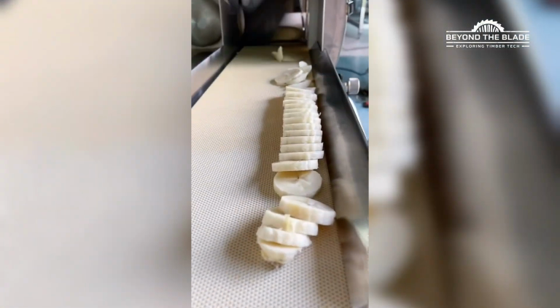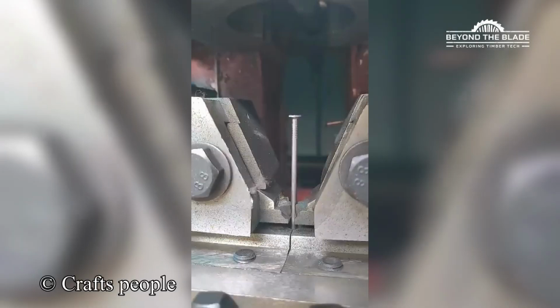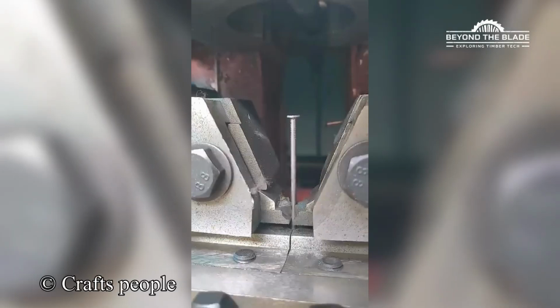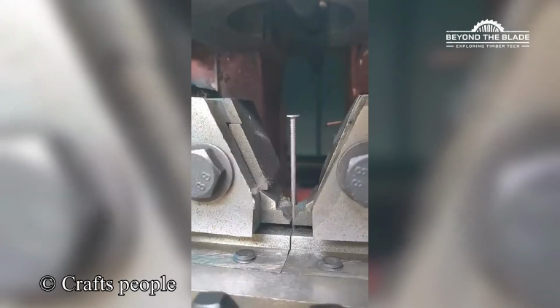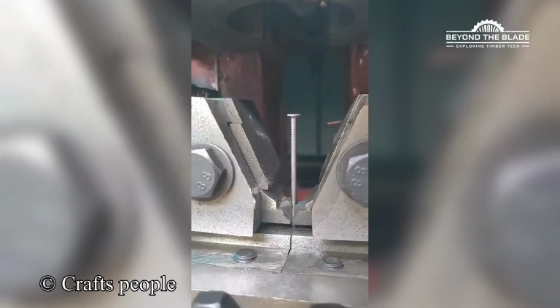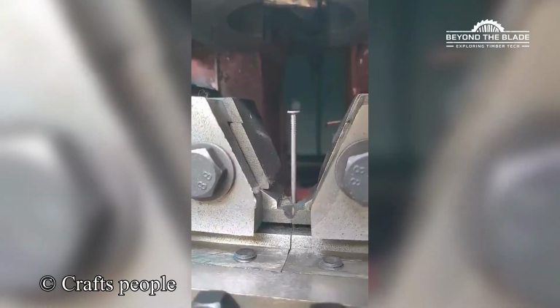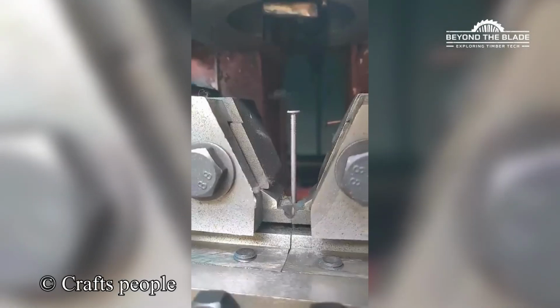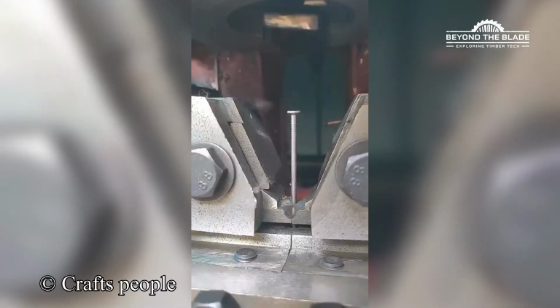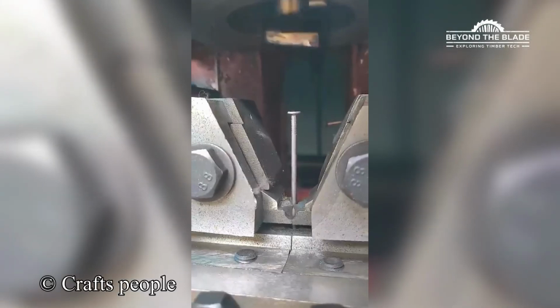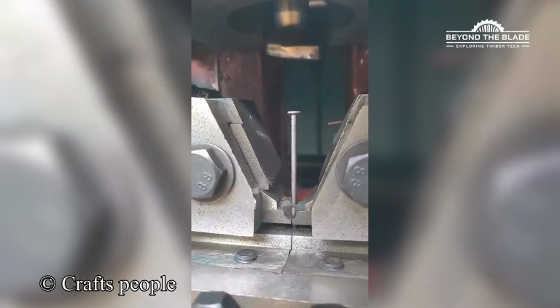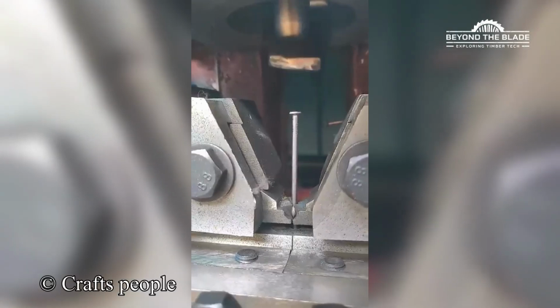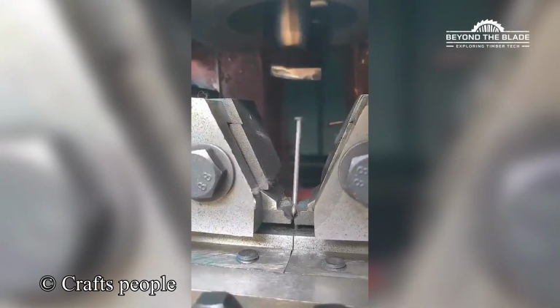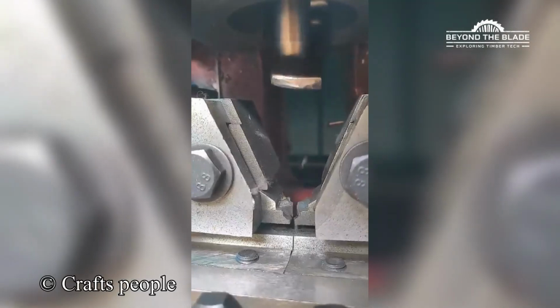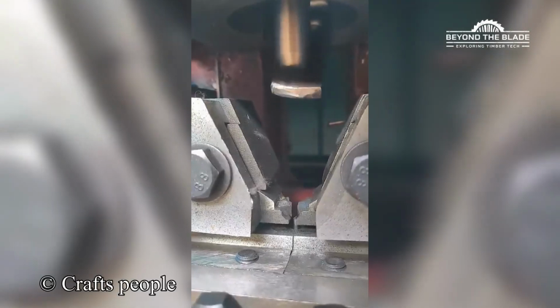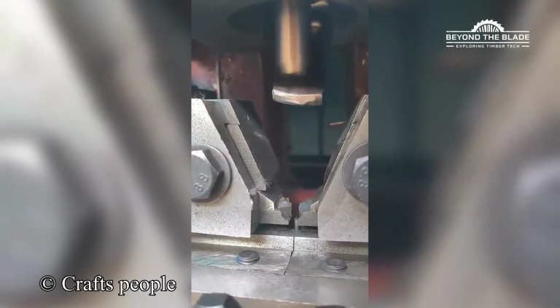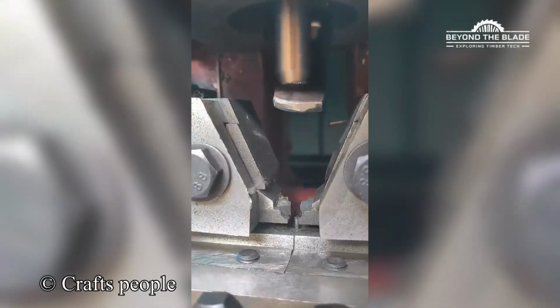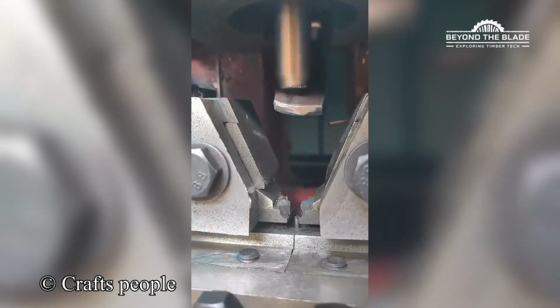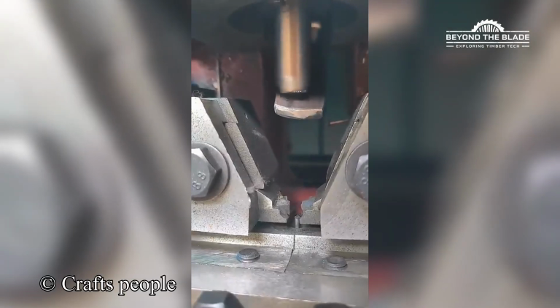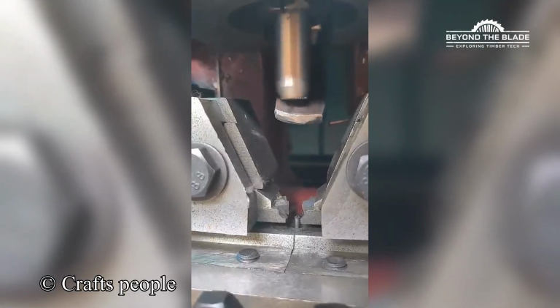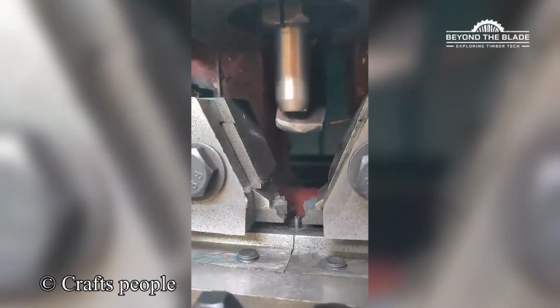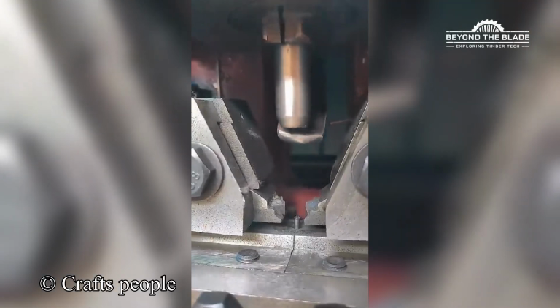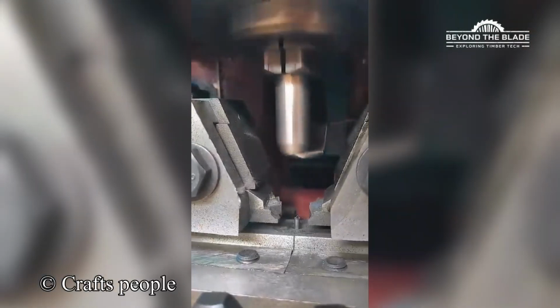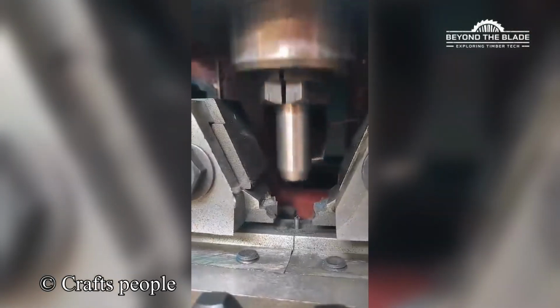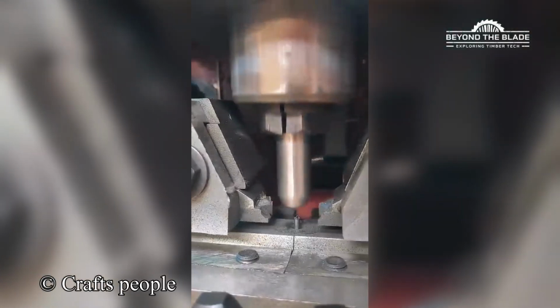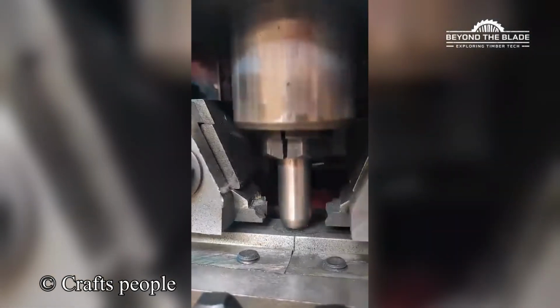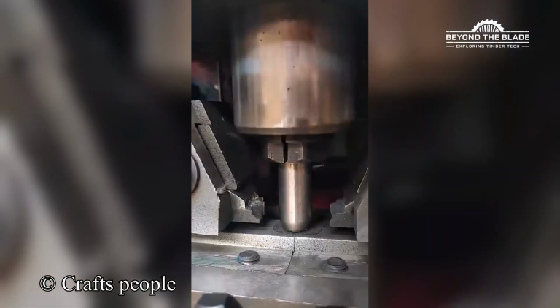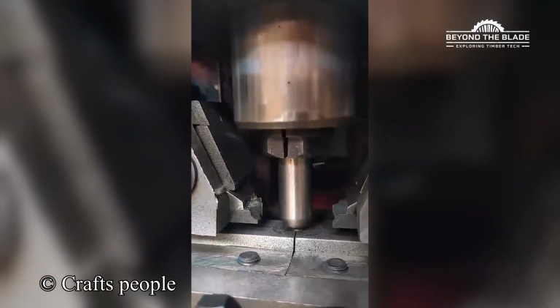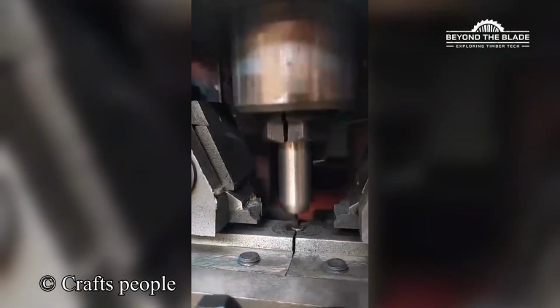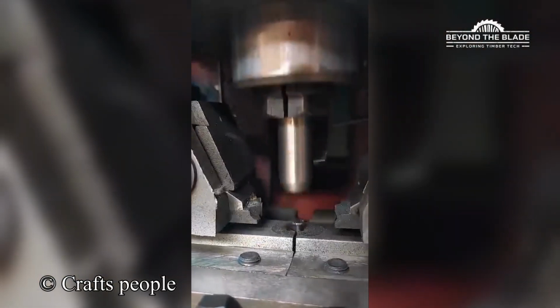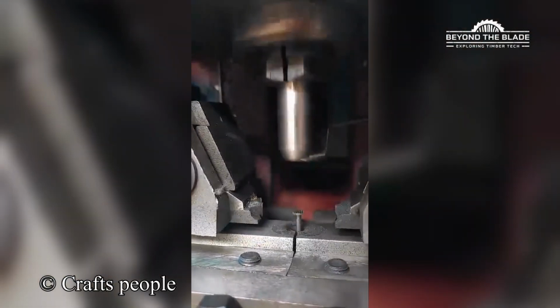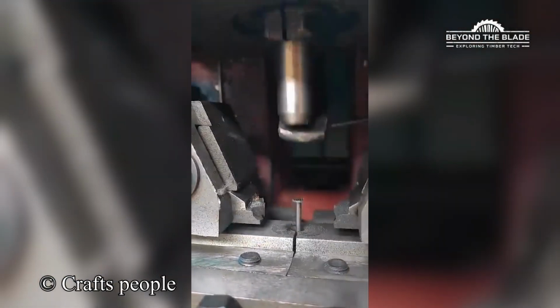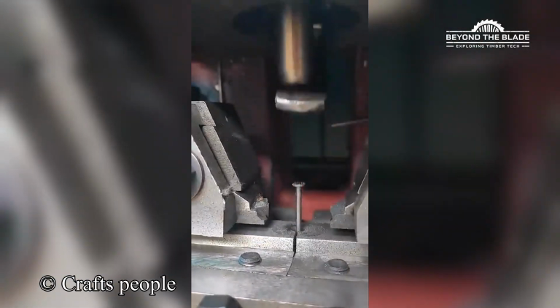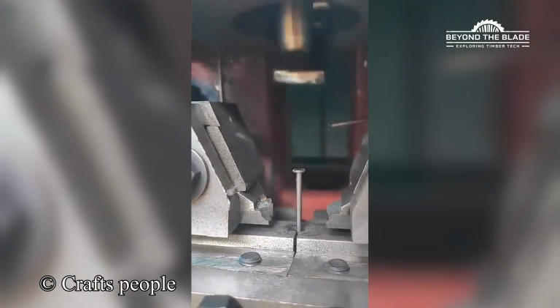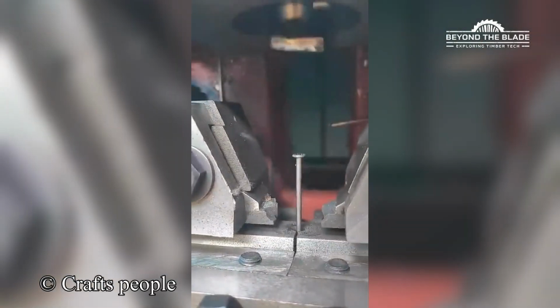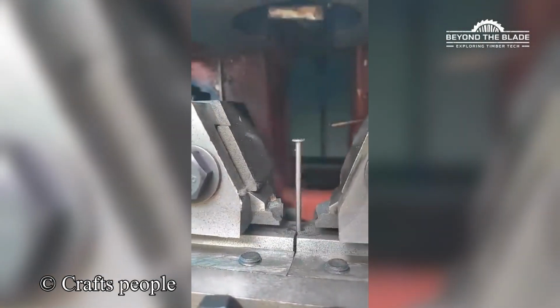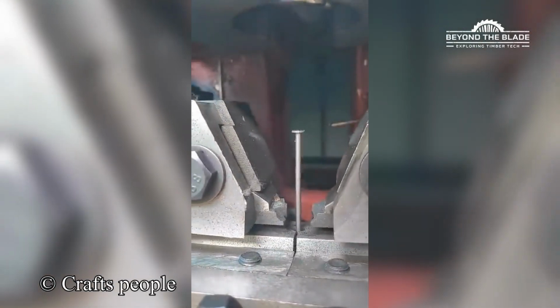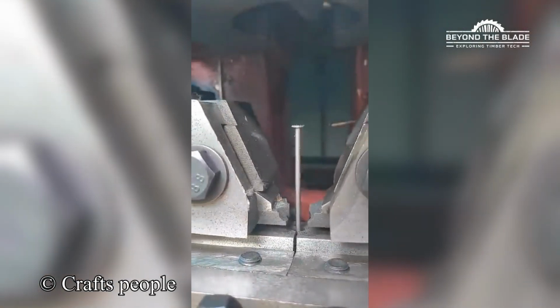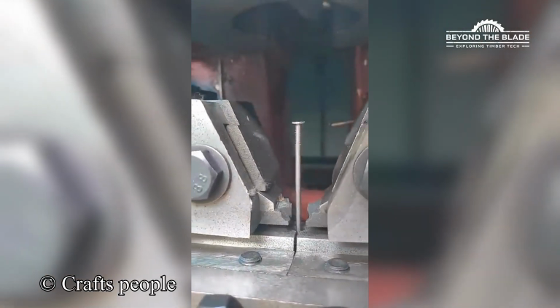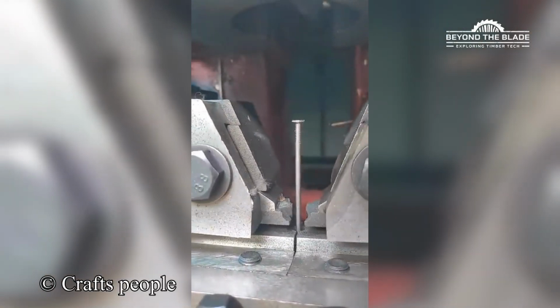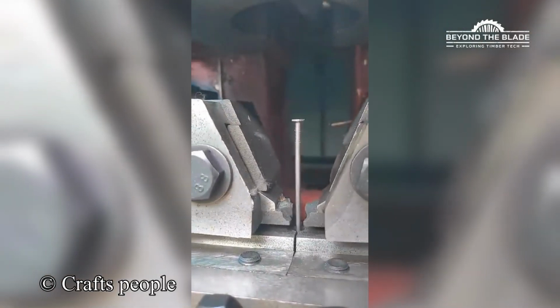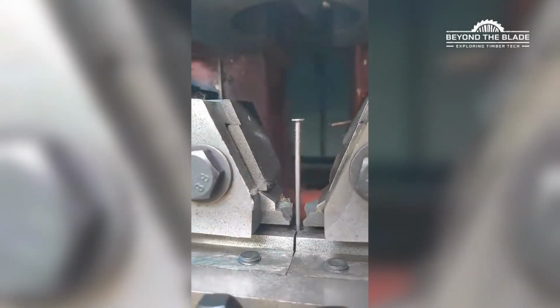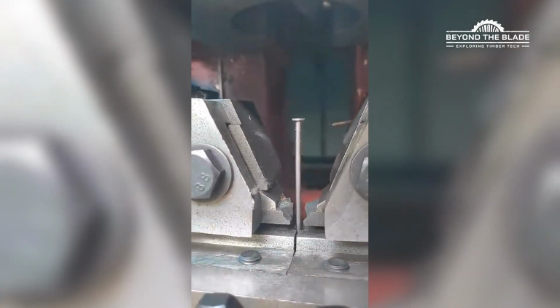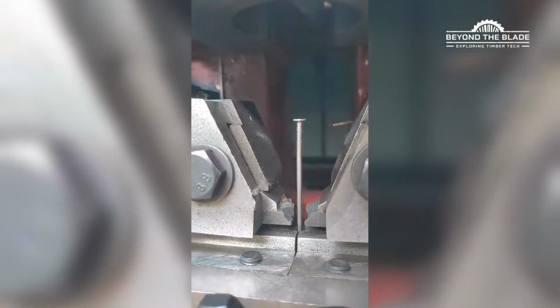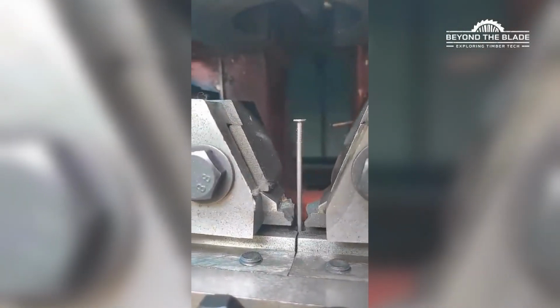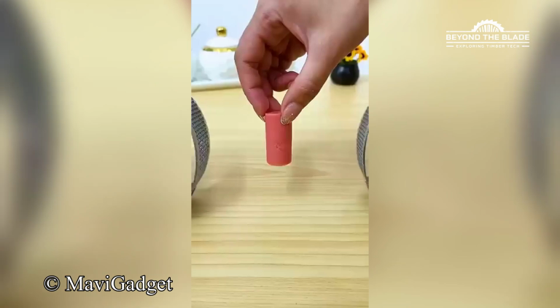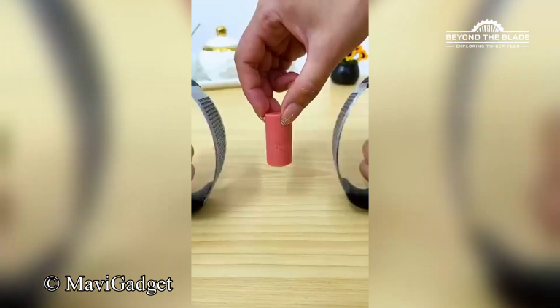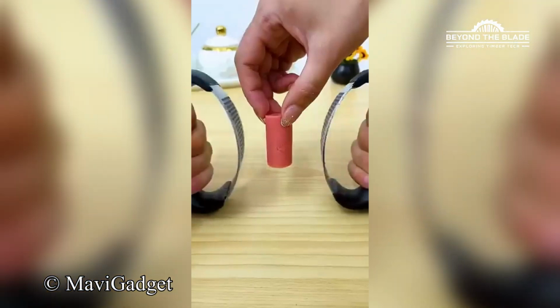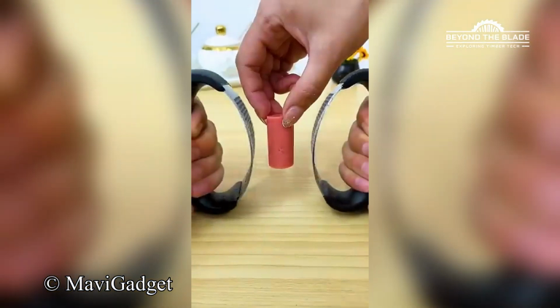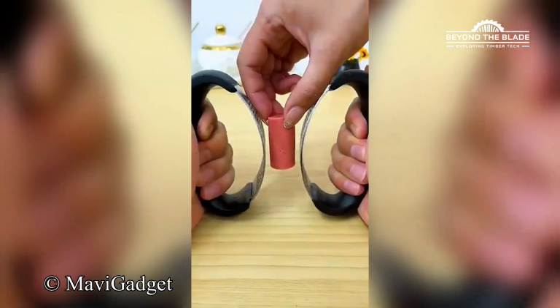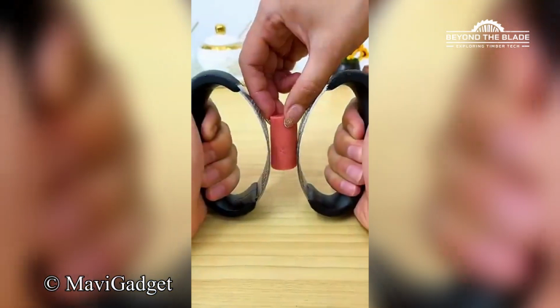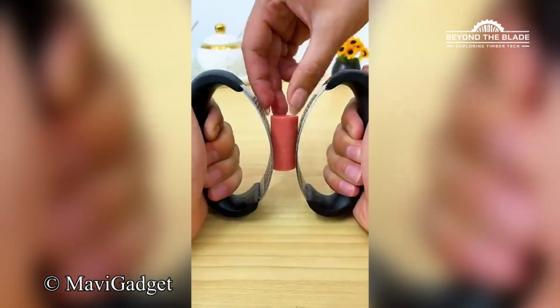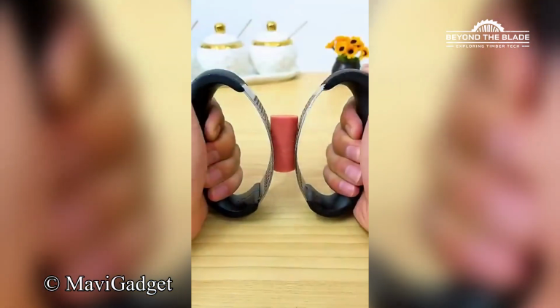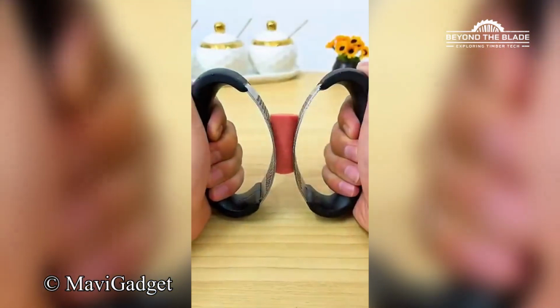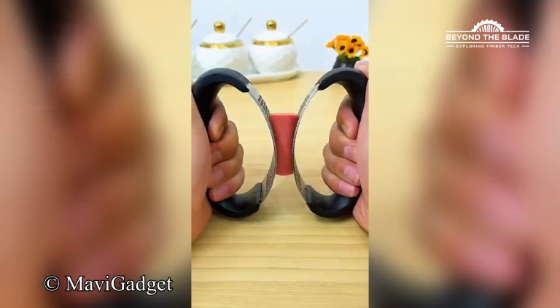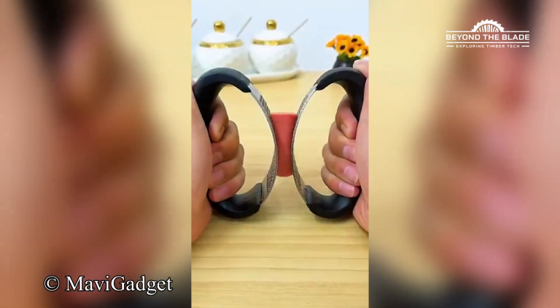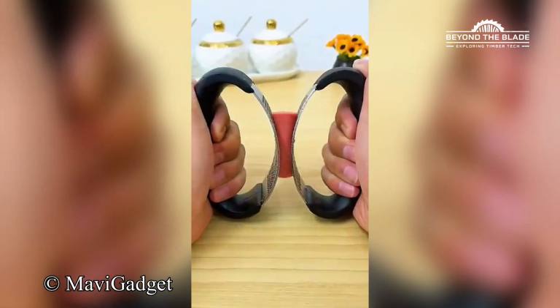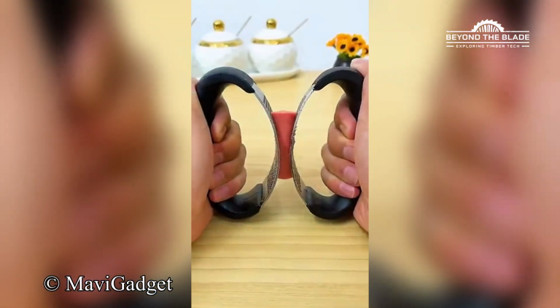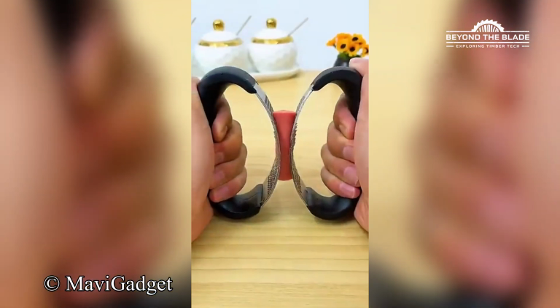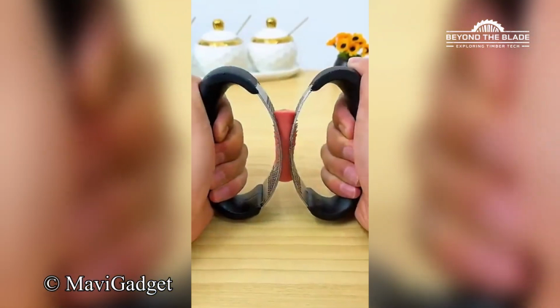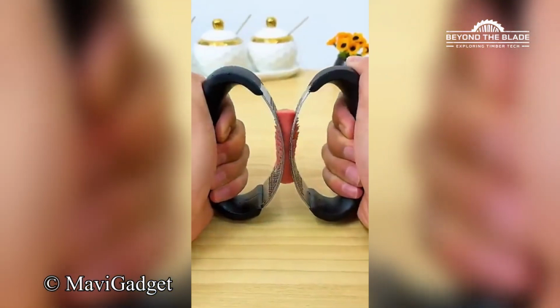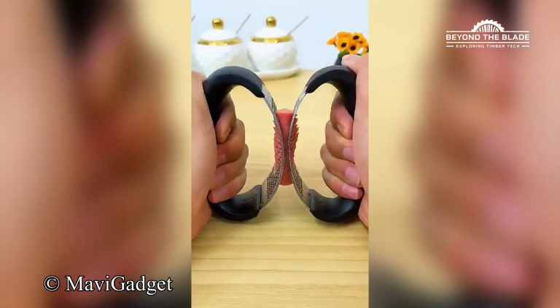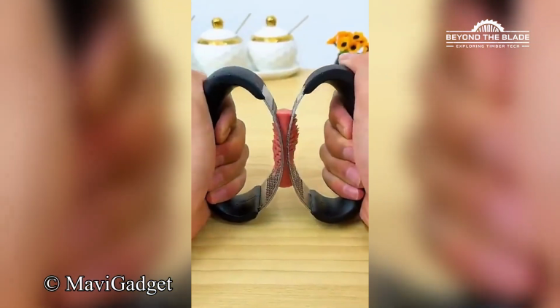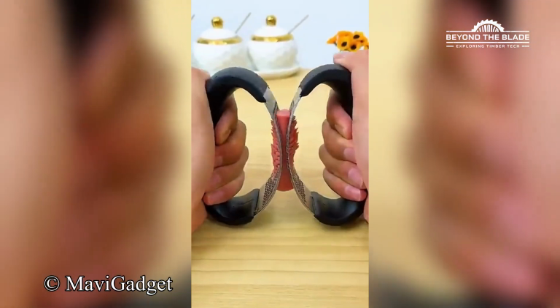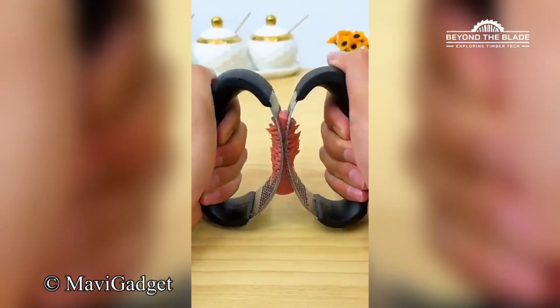Ever wondered how nails are made? What would you crush with this if no one was watching?